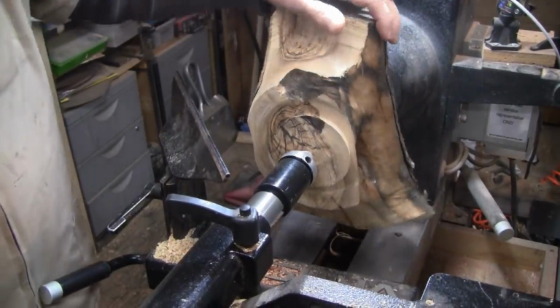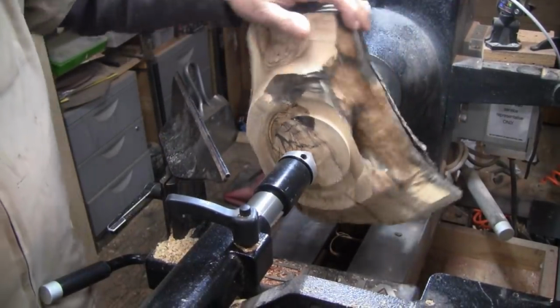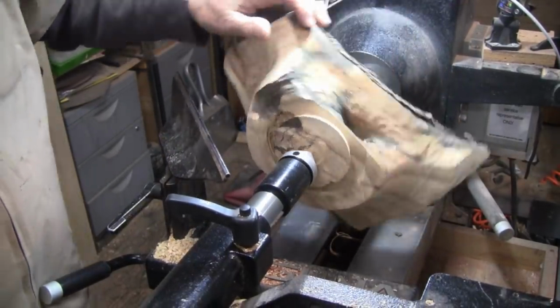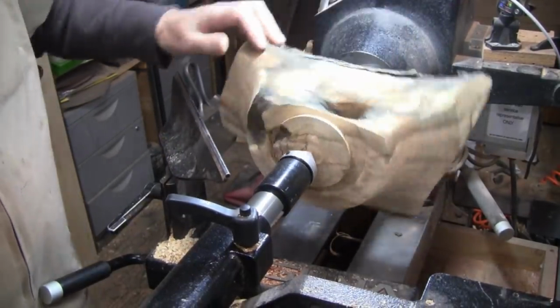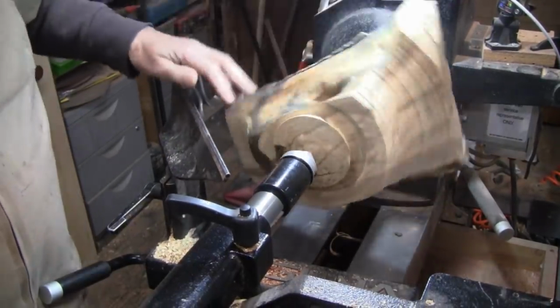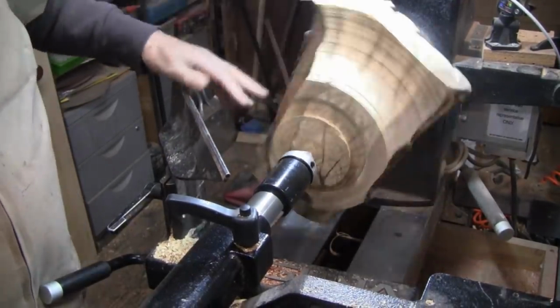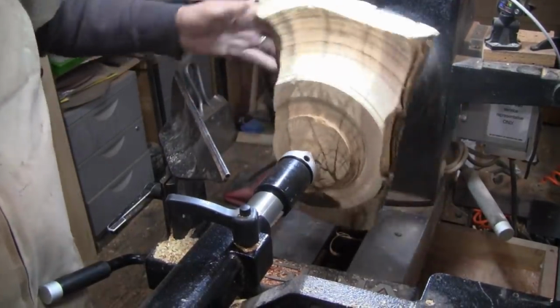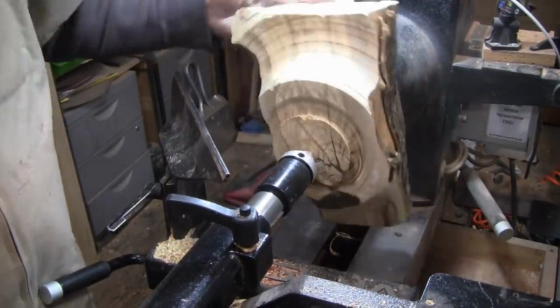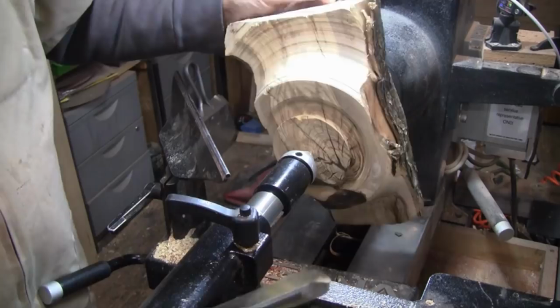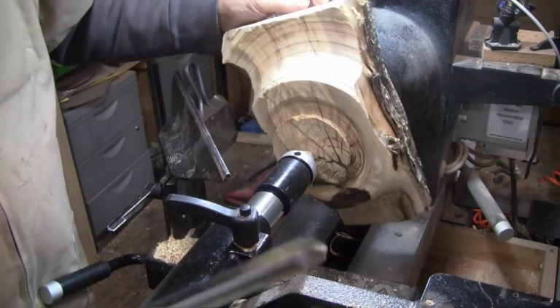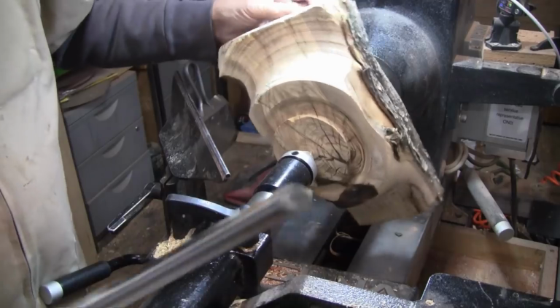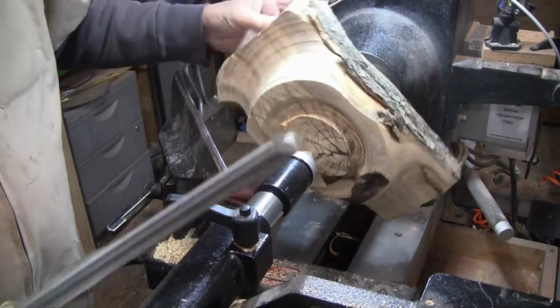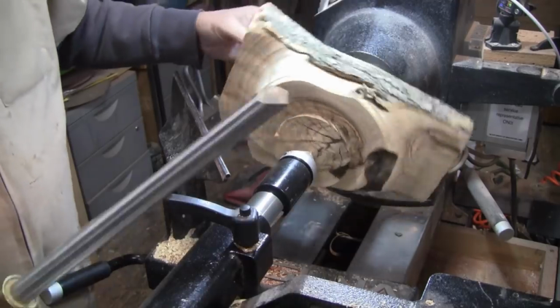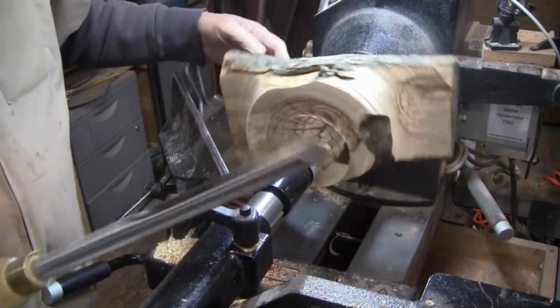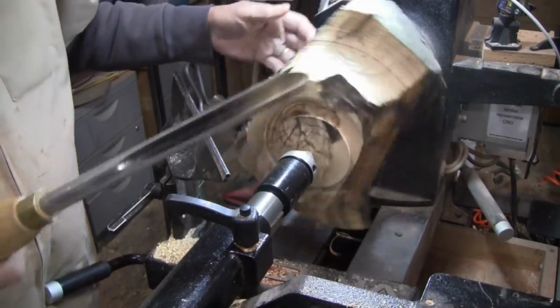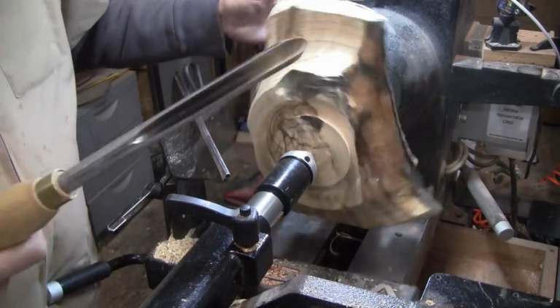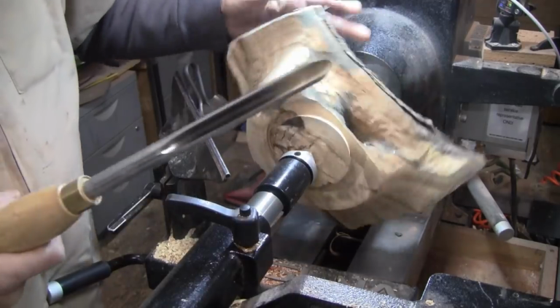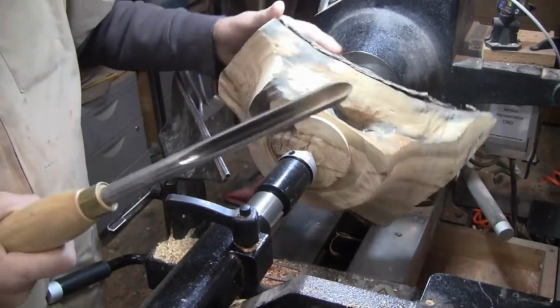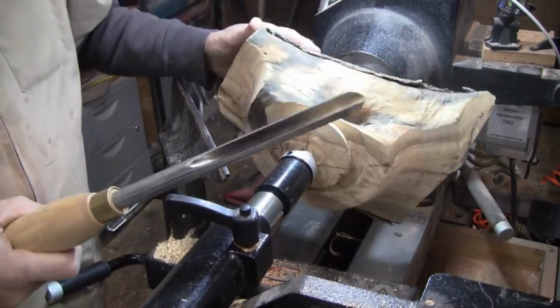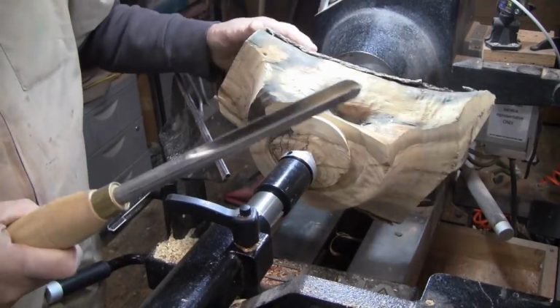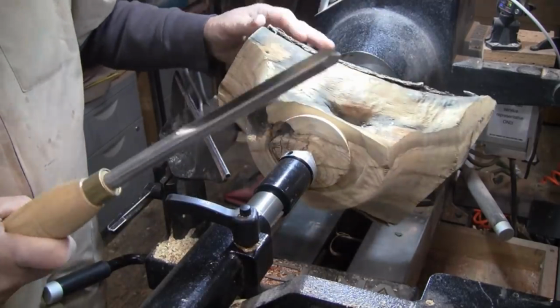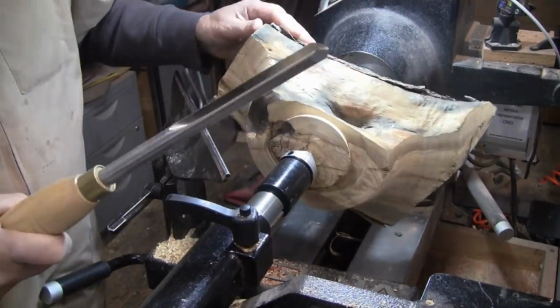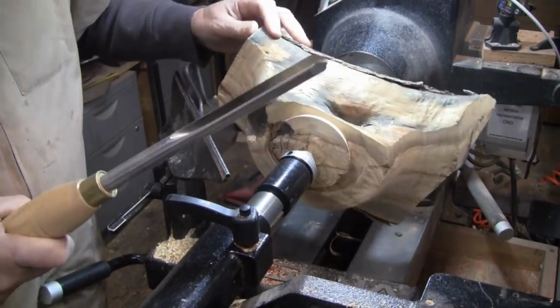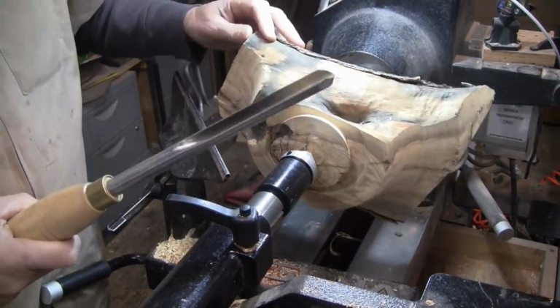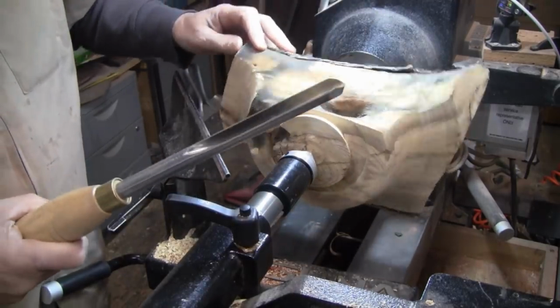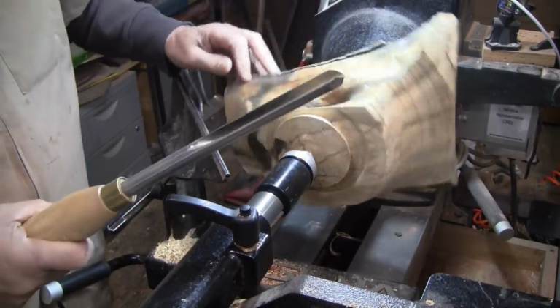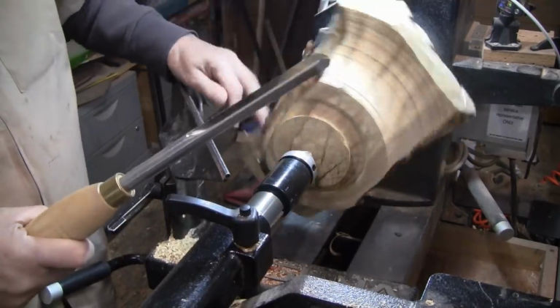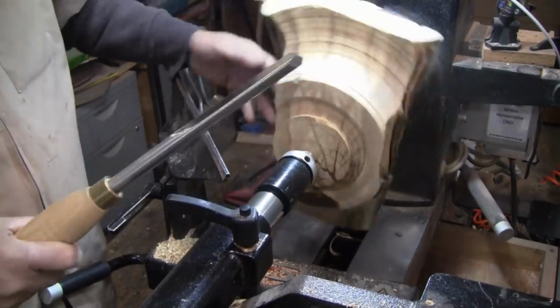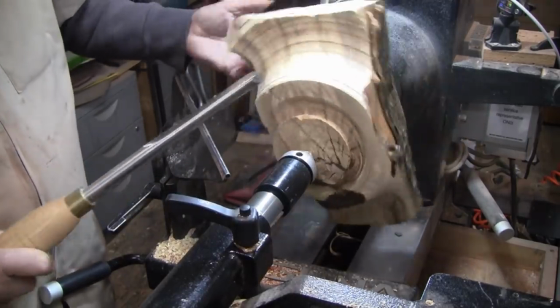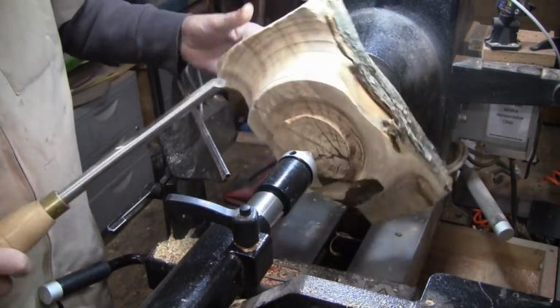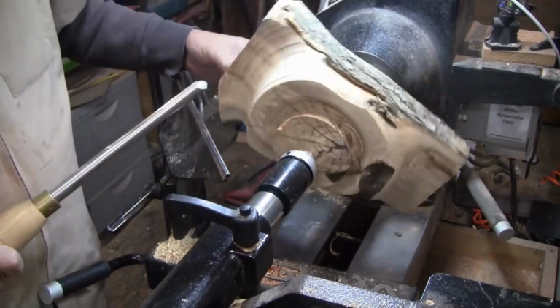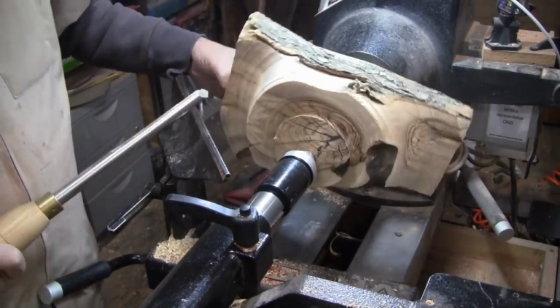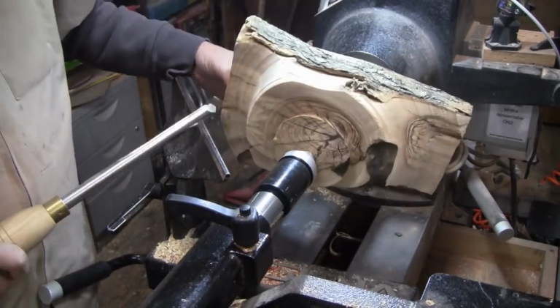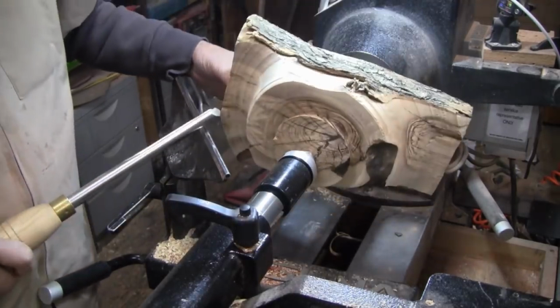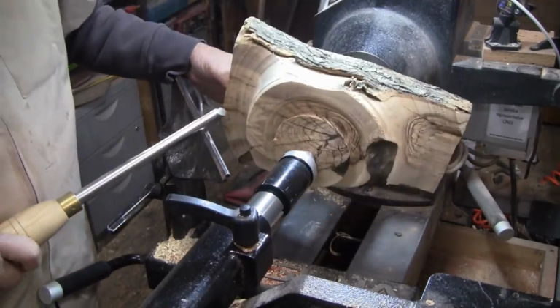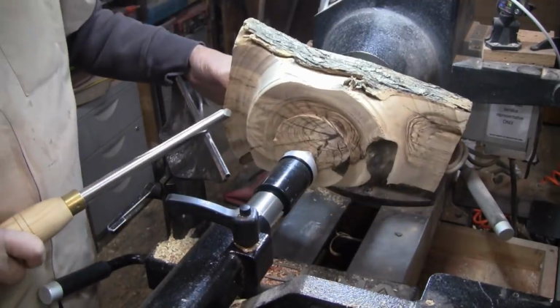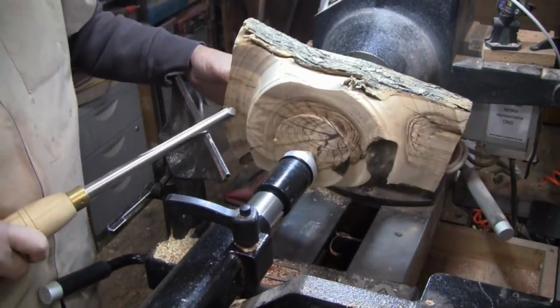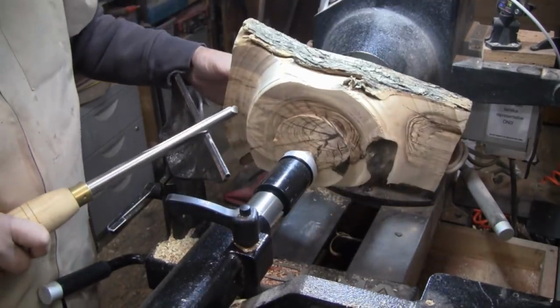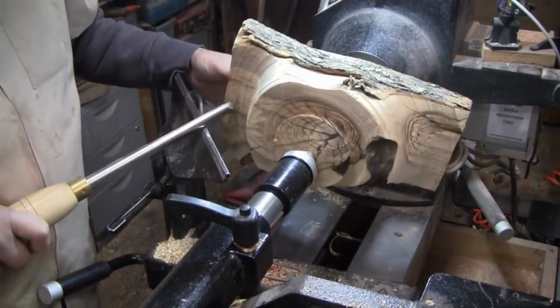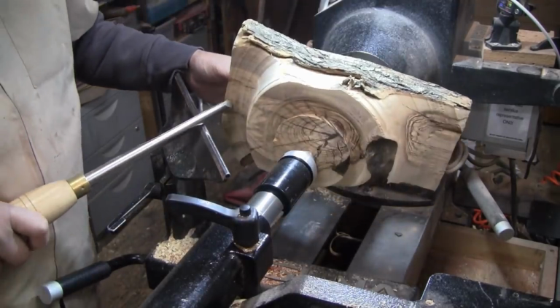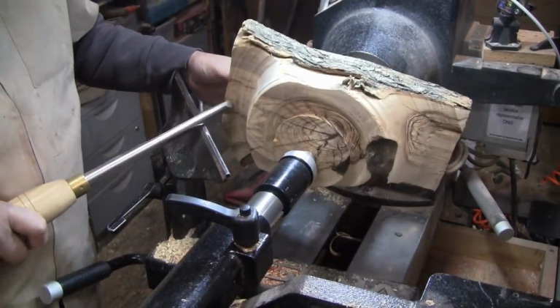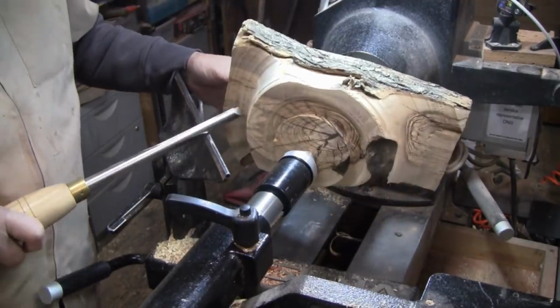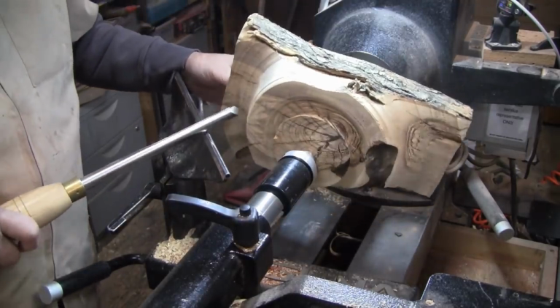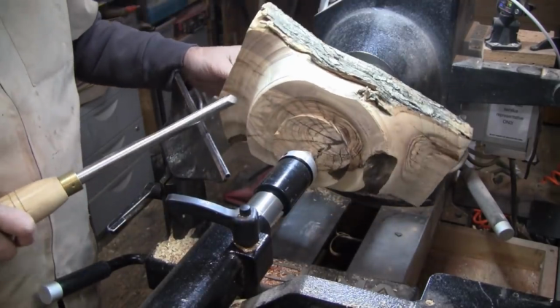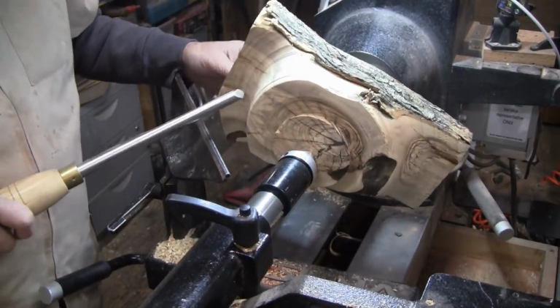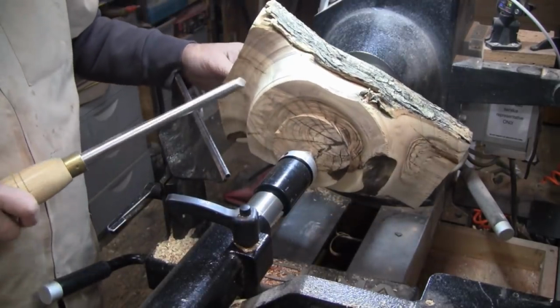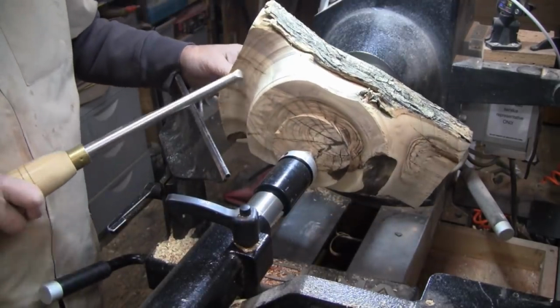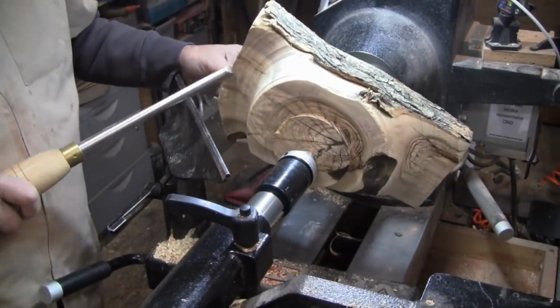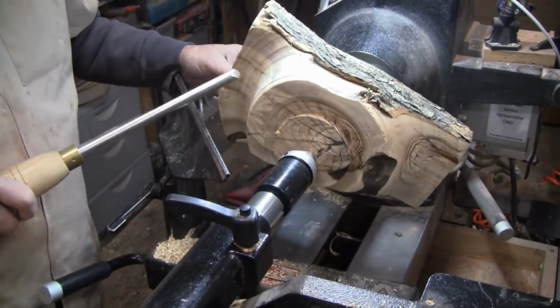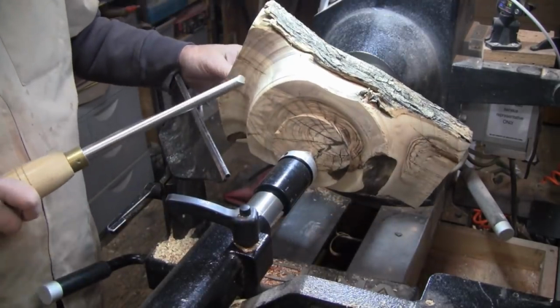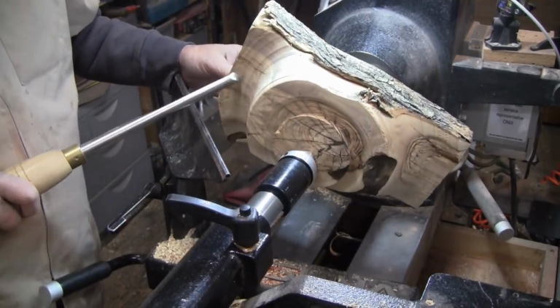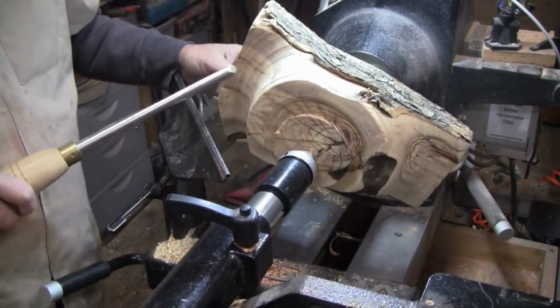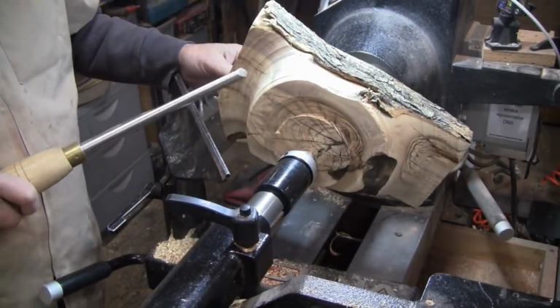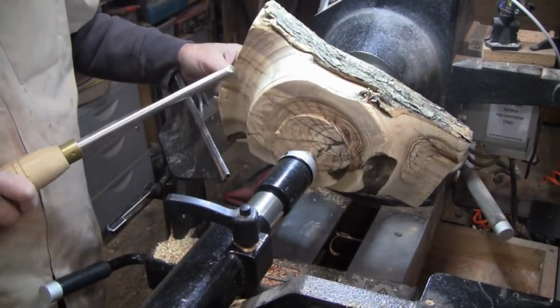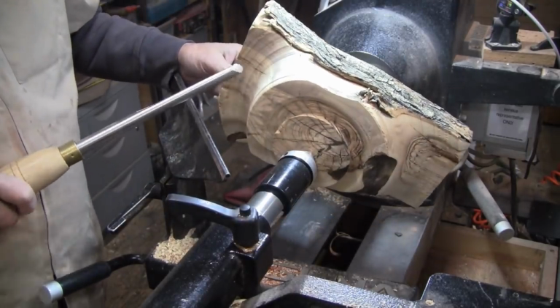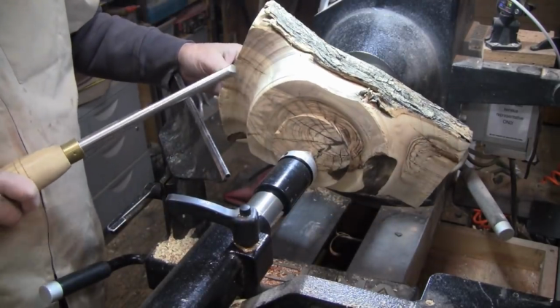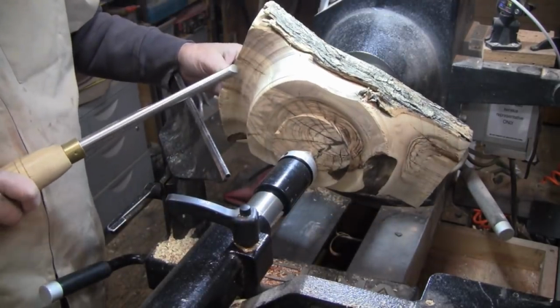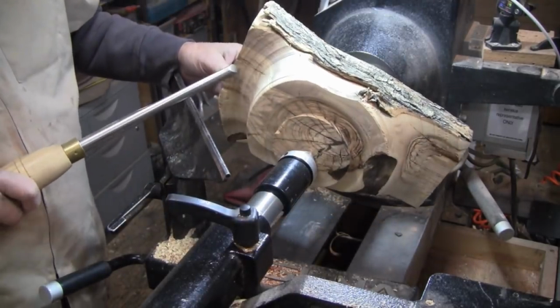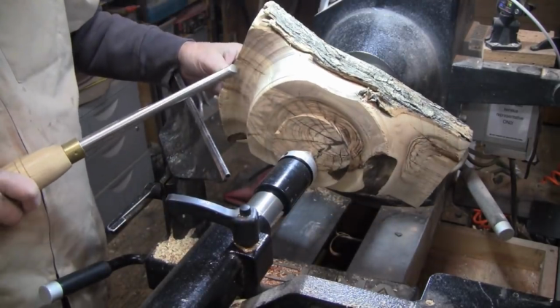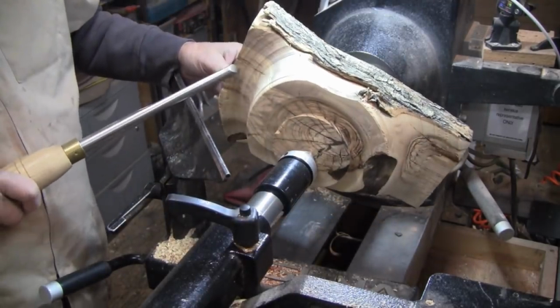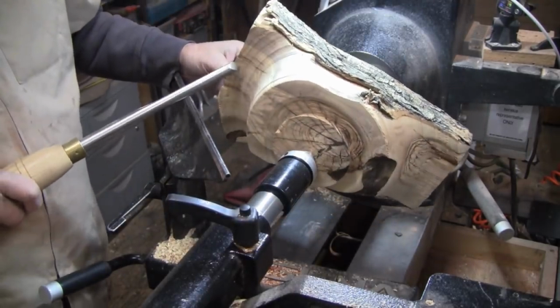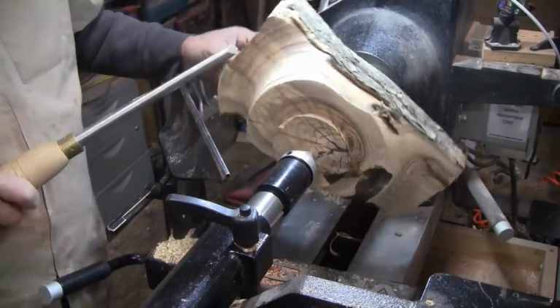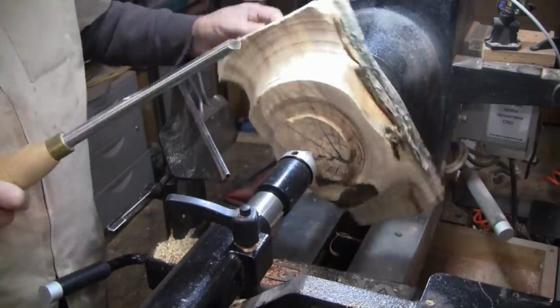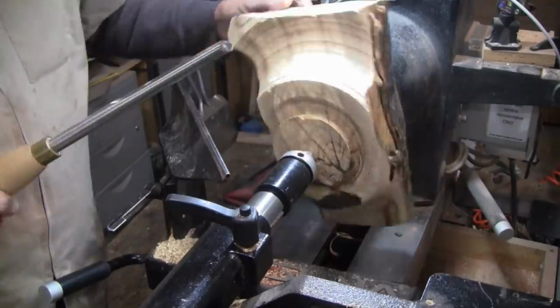I'm a little over 500 RPM so that's also better. We're going to go back to my 5-inch swept-back bowl gouge and just start working with these wings.